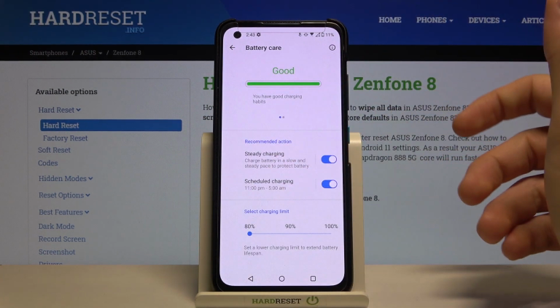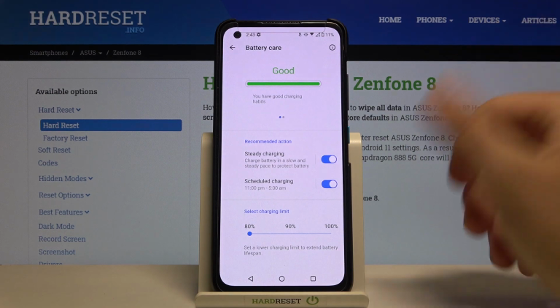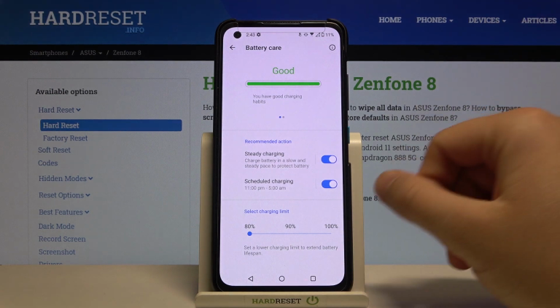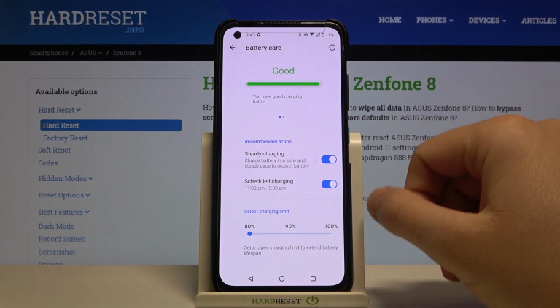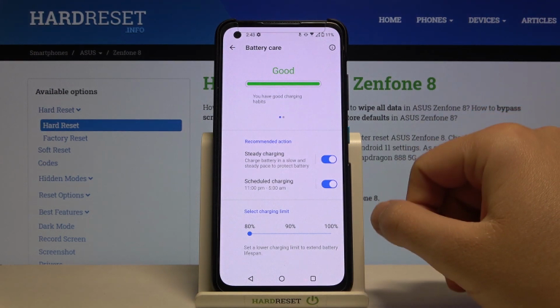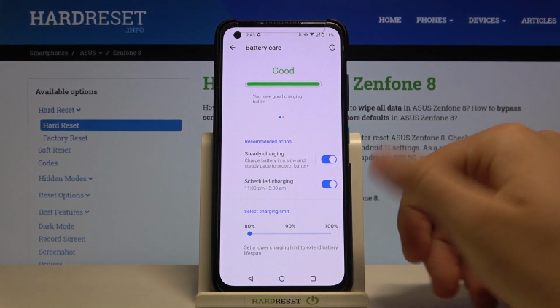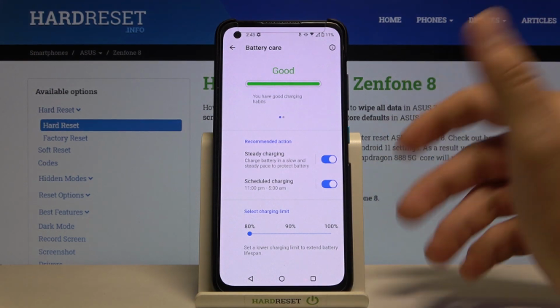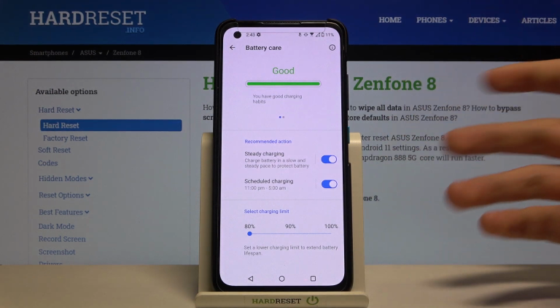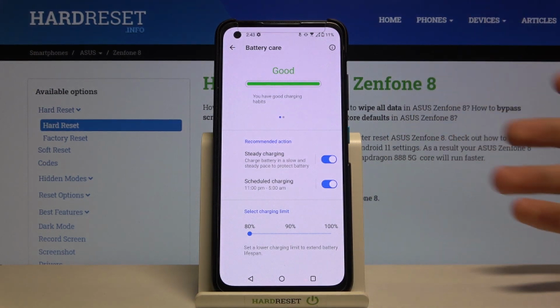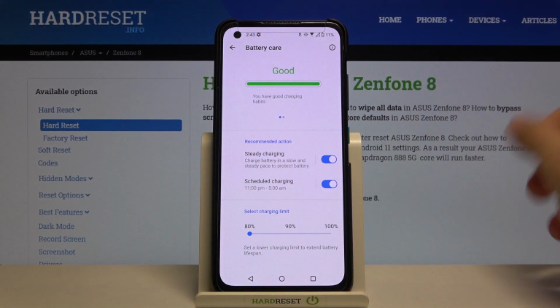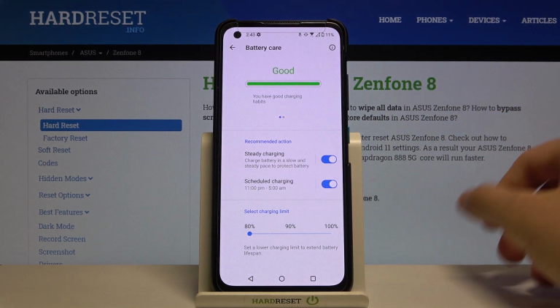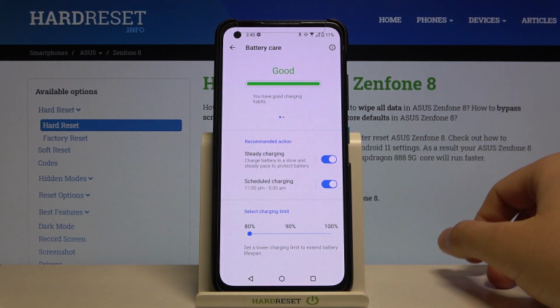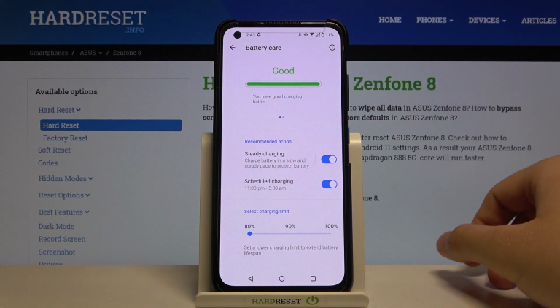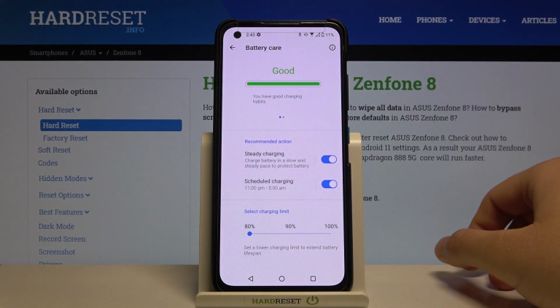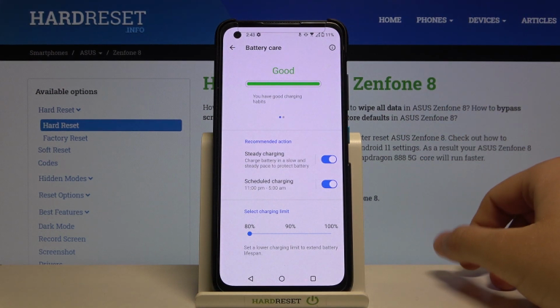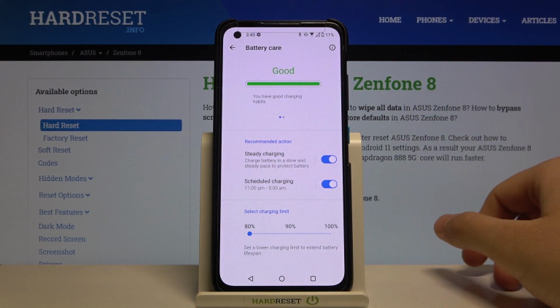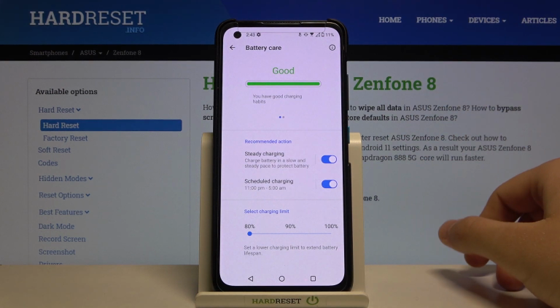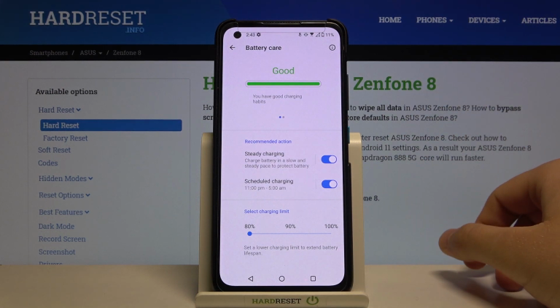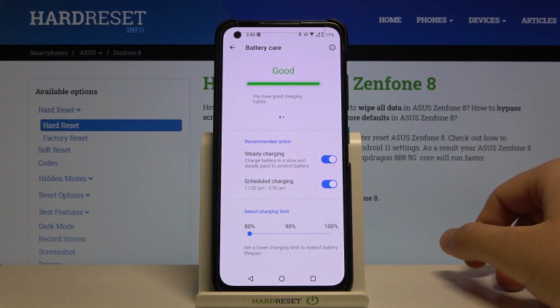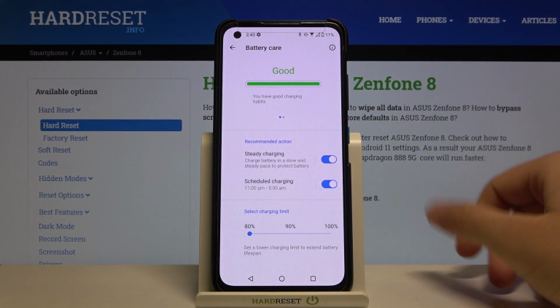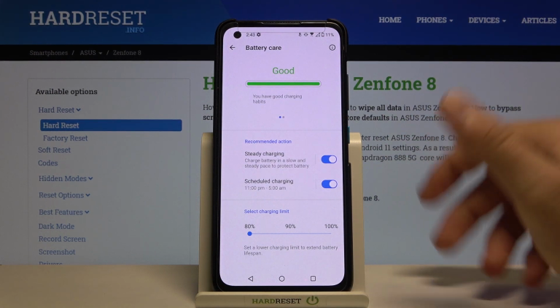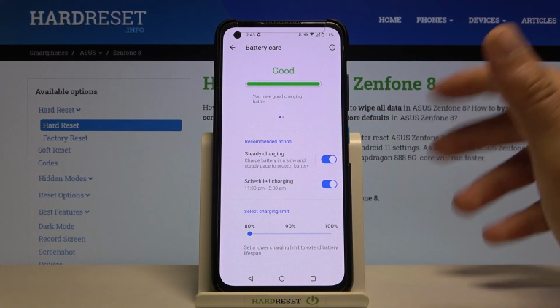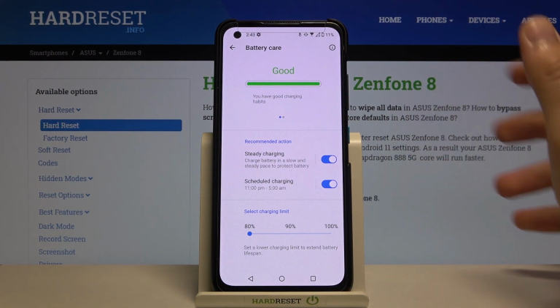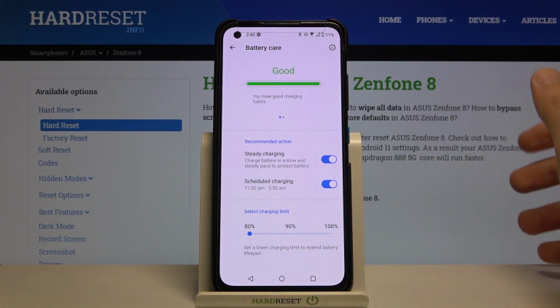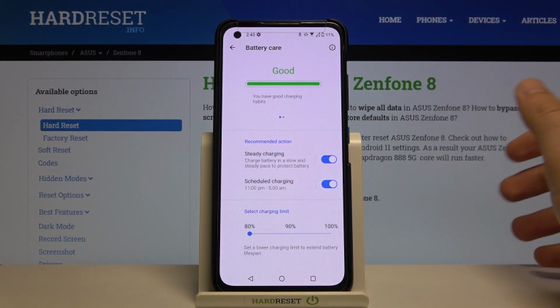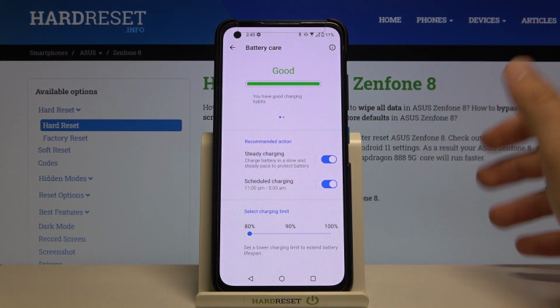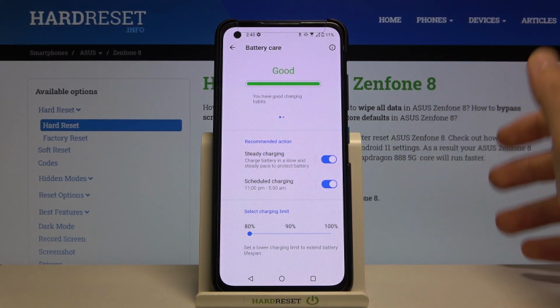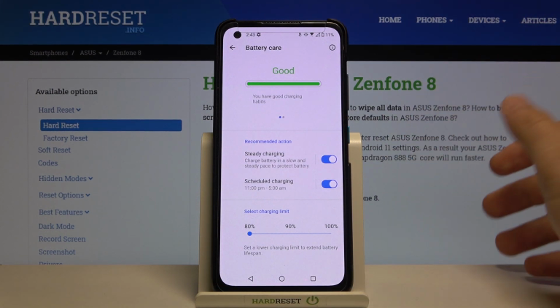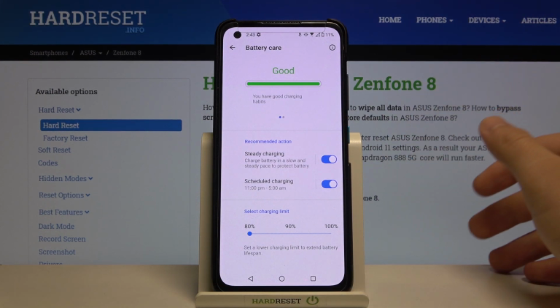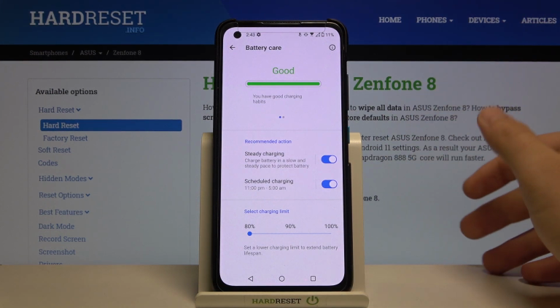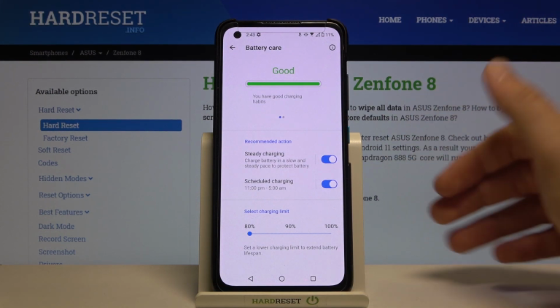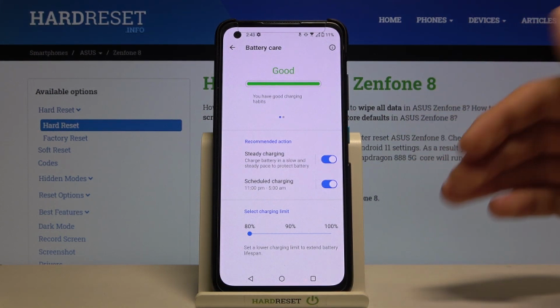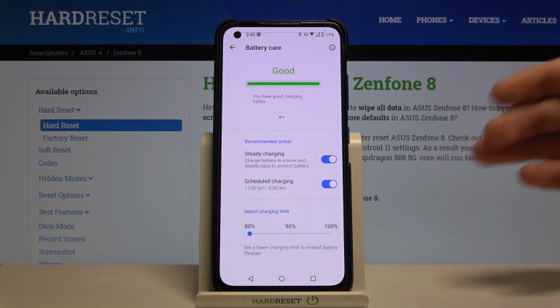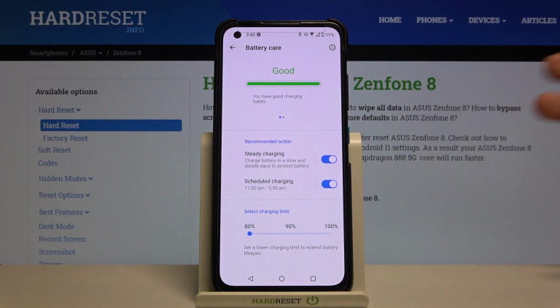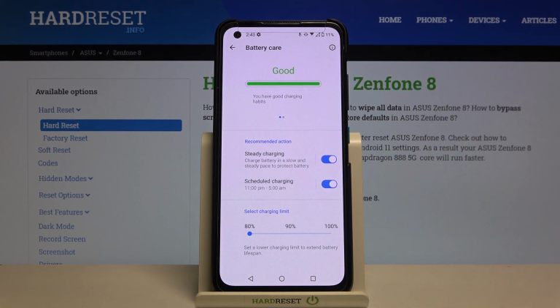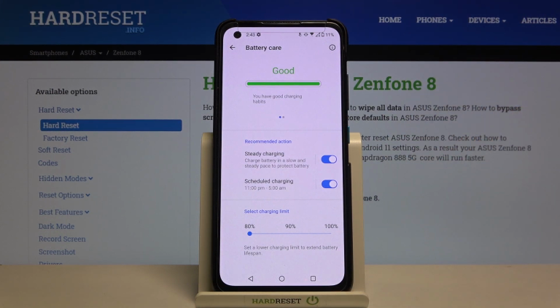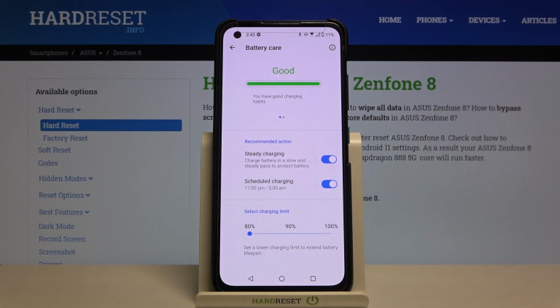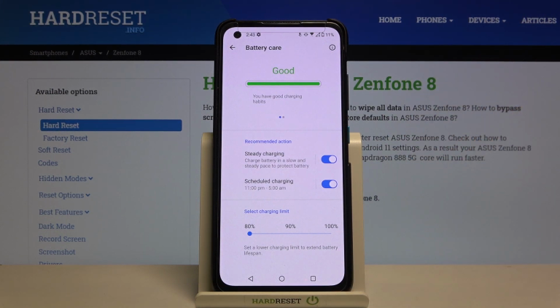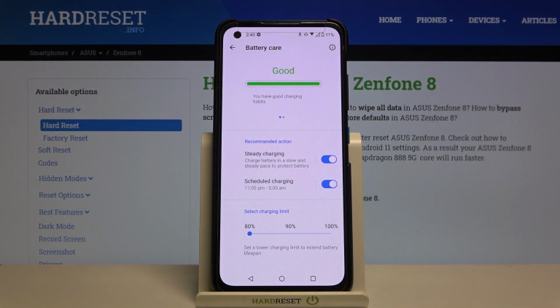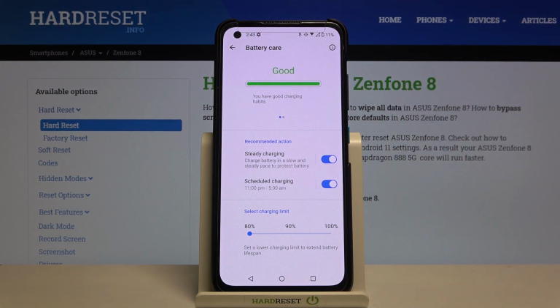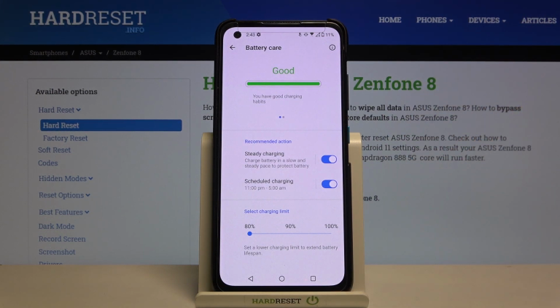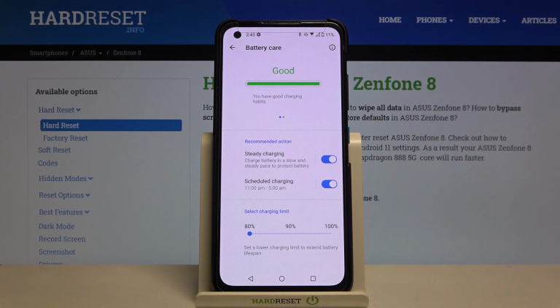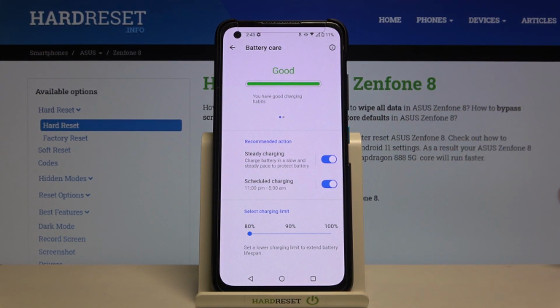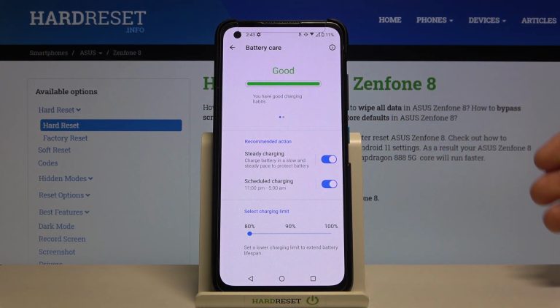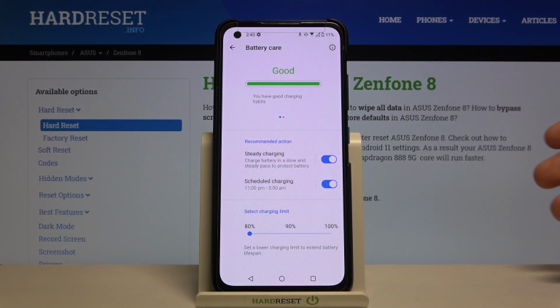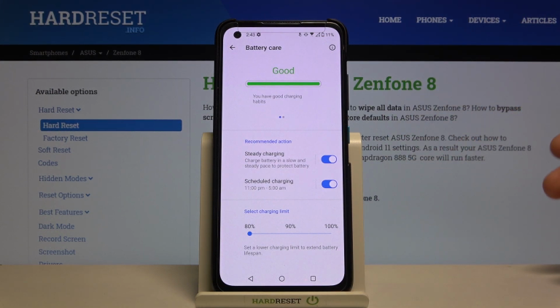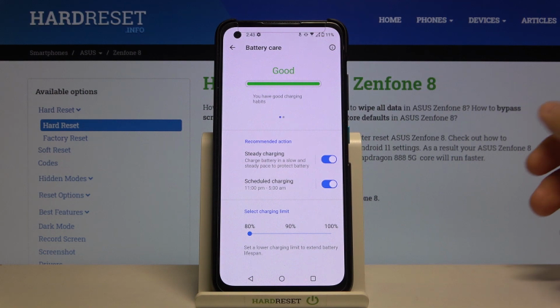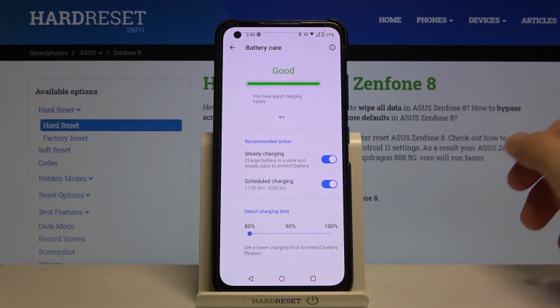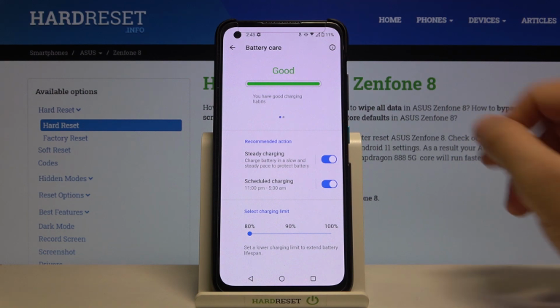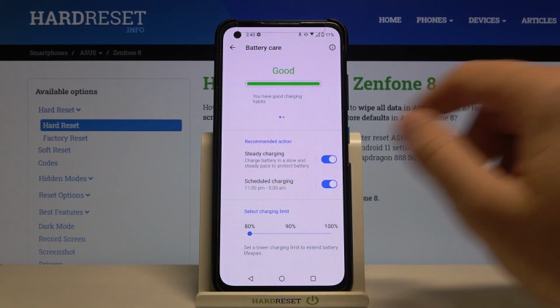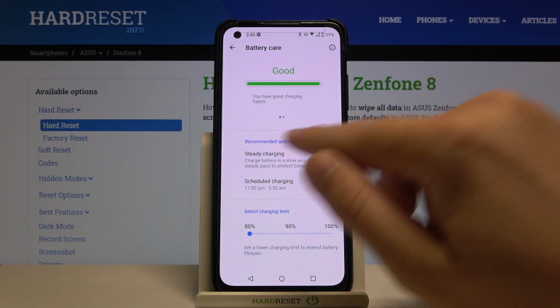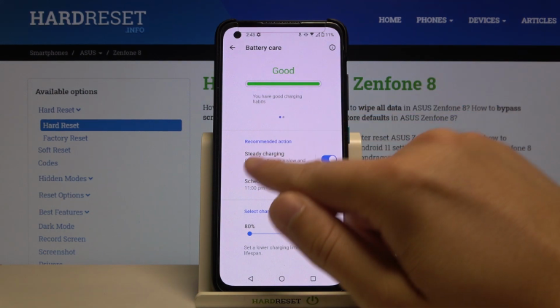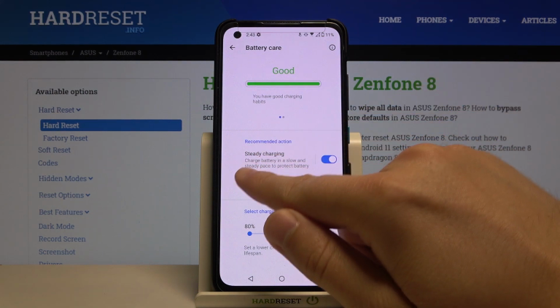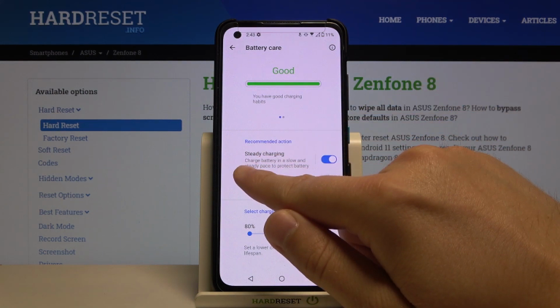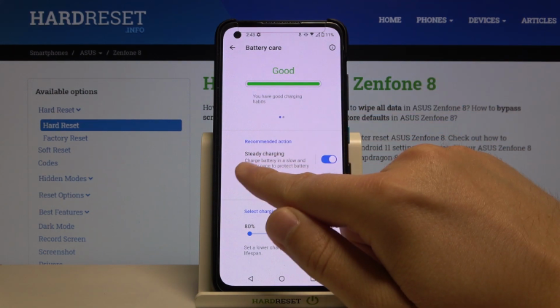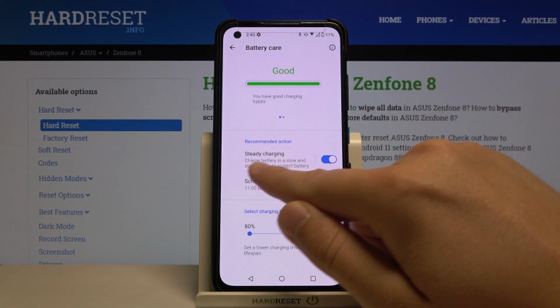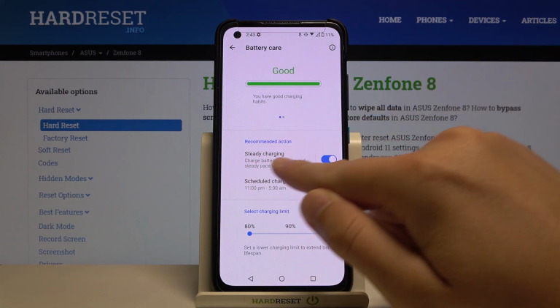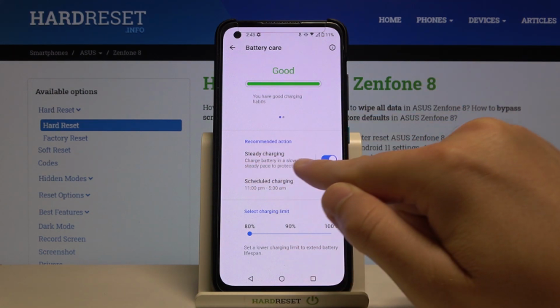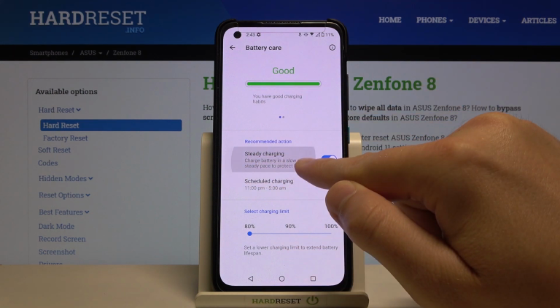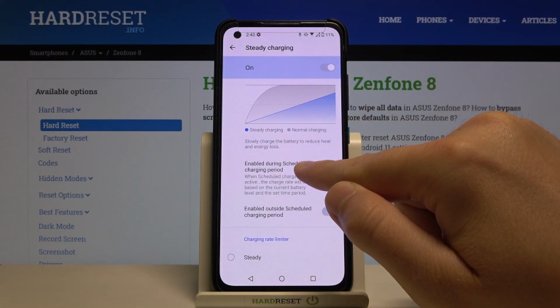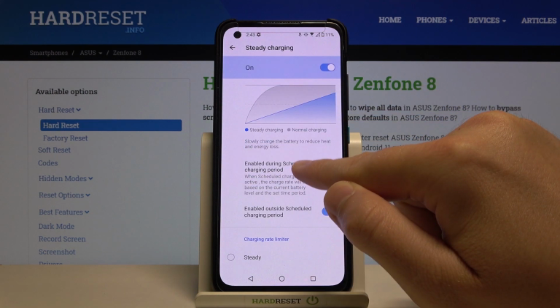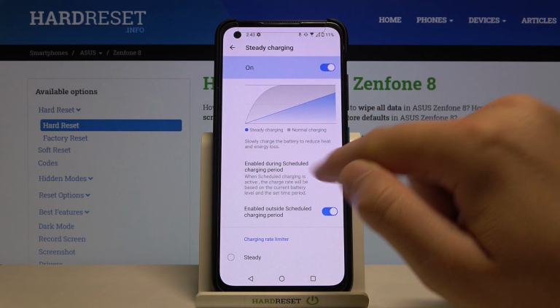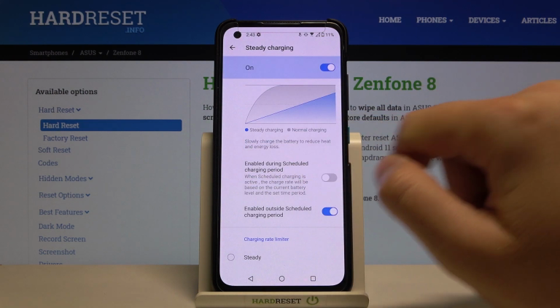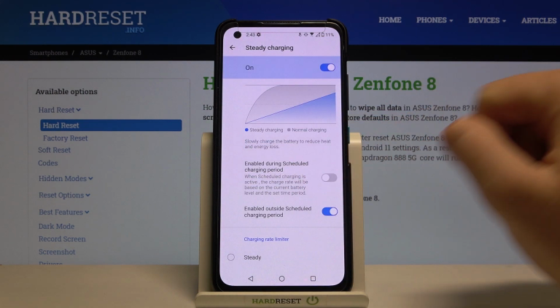And that's it. If you turn off fast charging, you will definitely protect your battery, as you can see in the description.